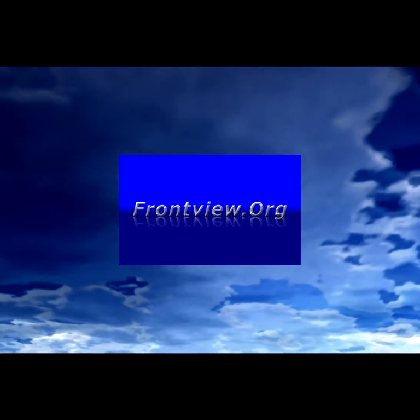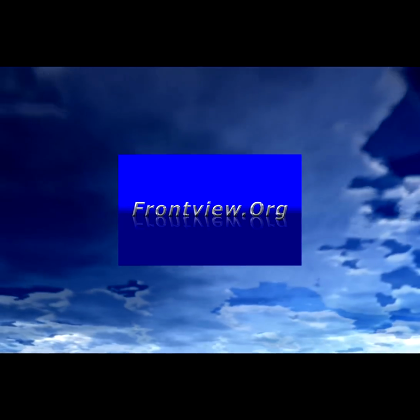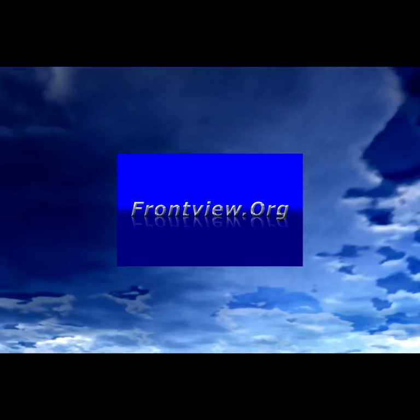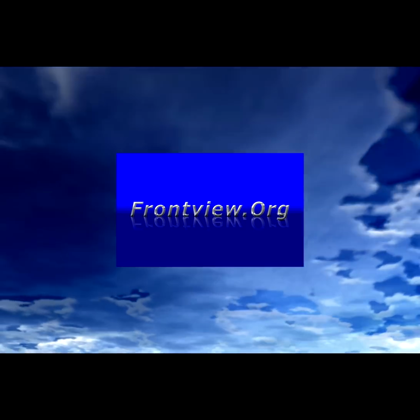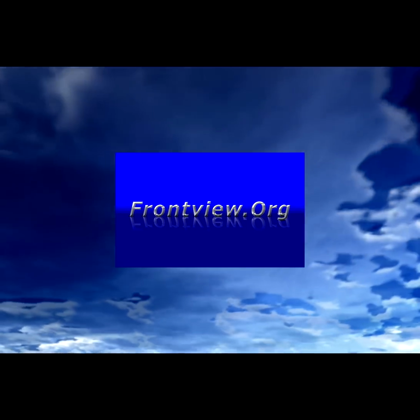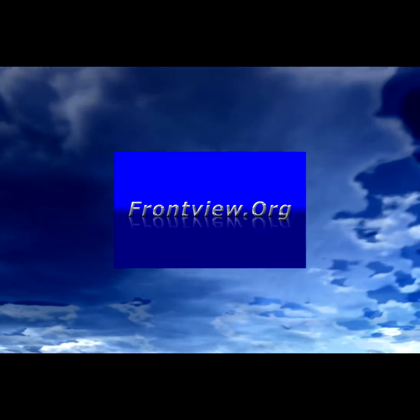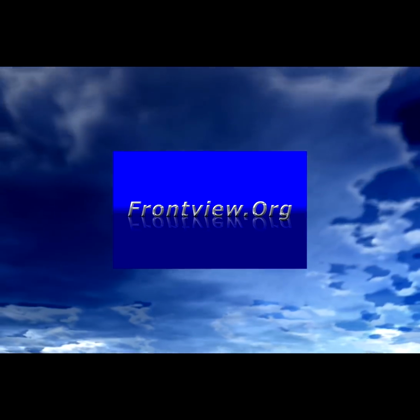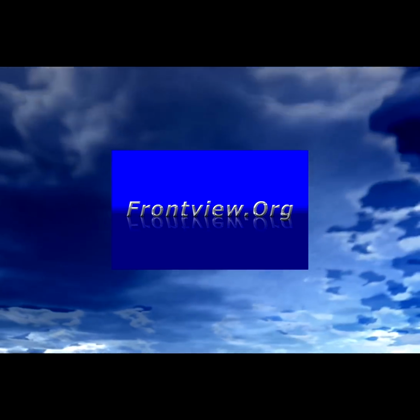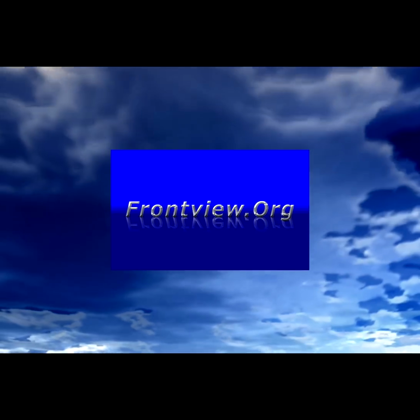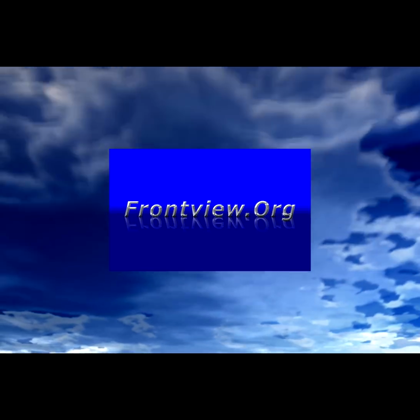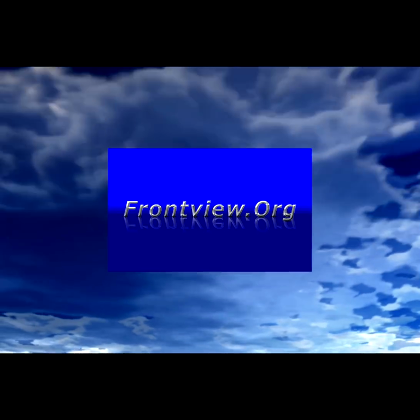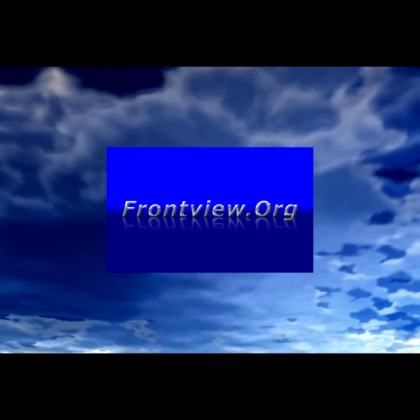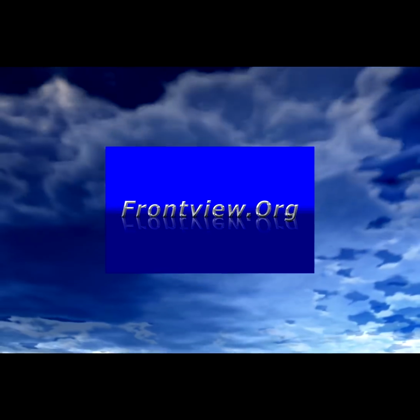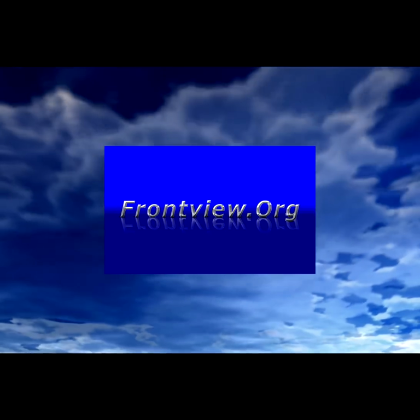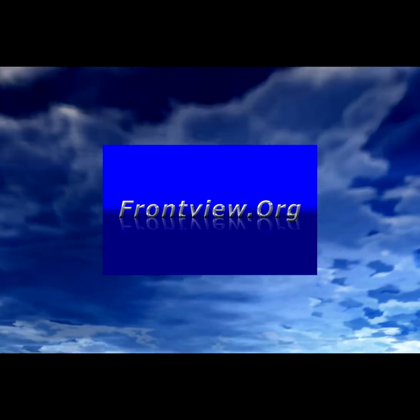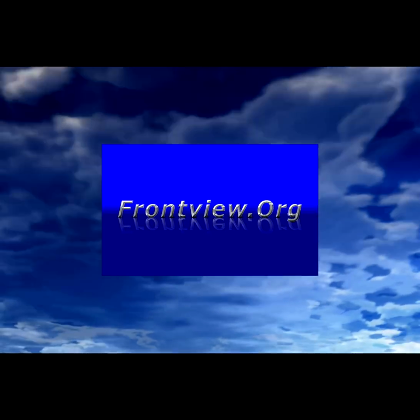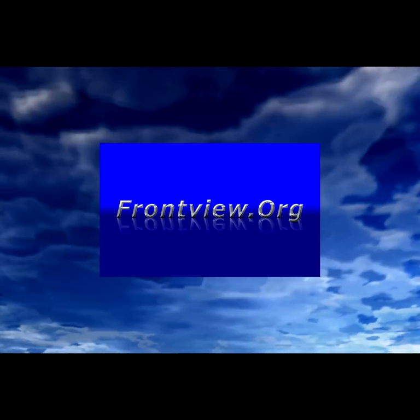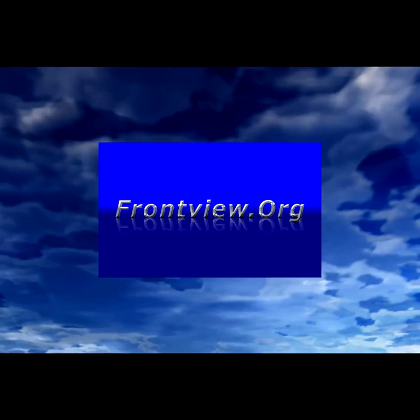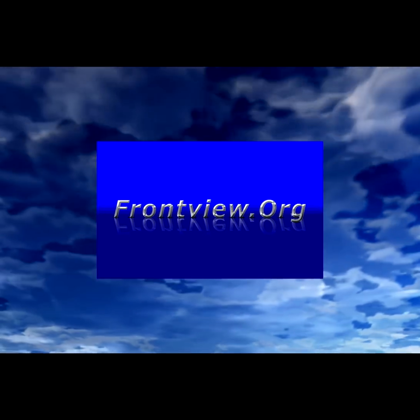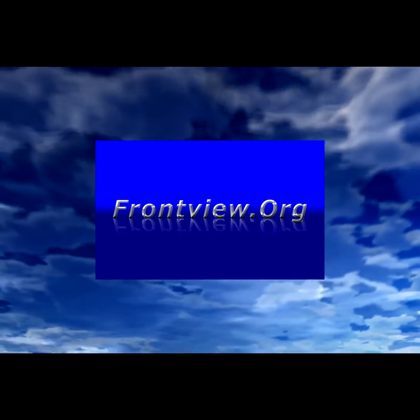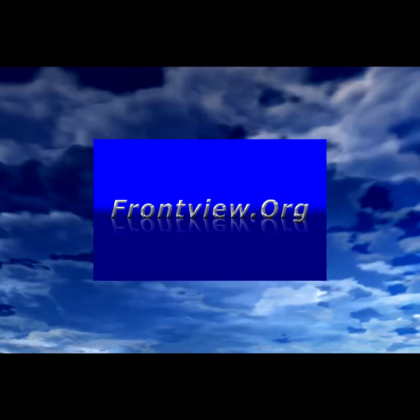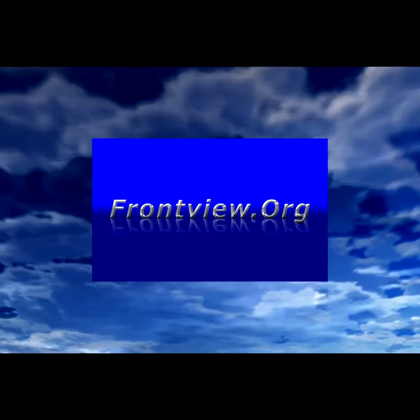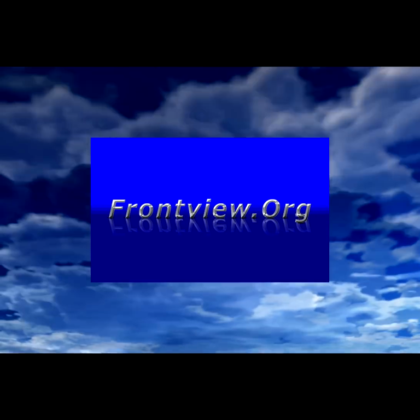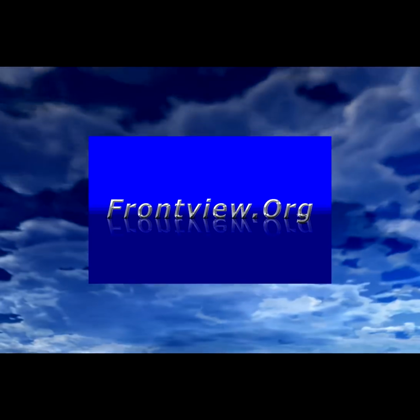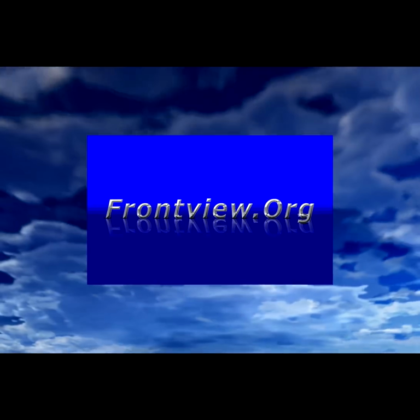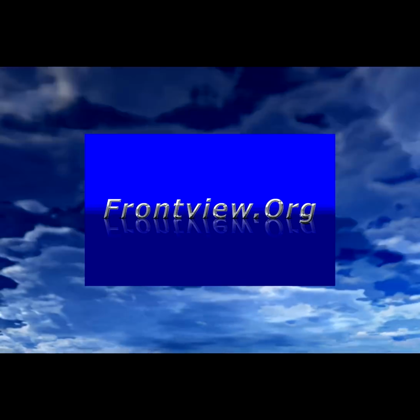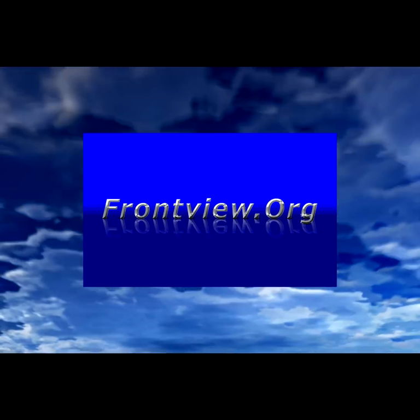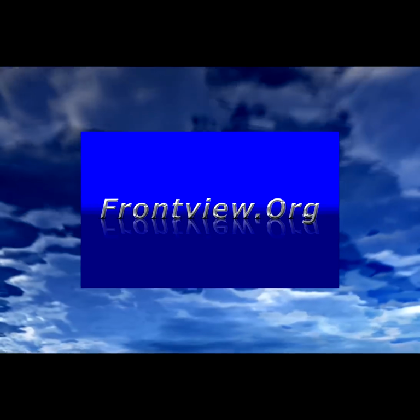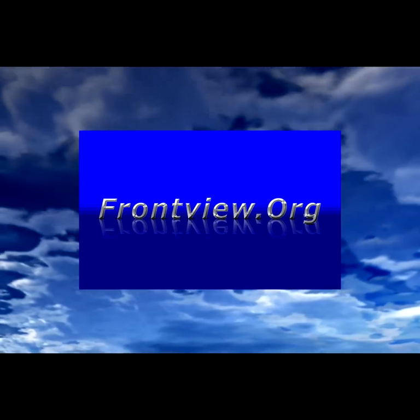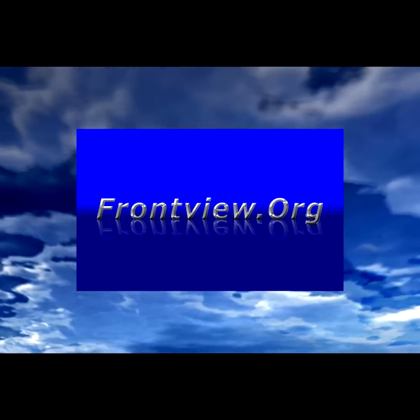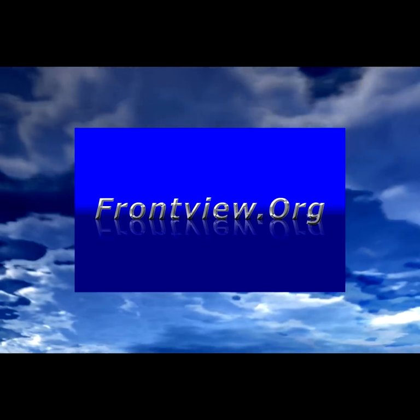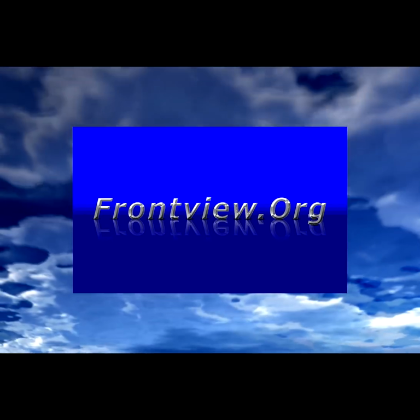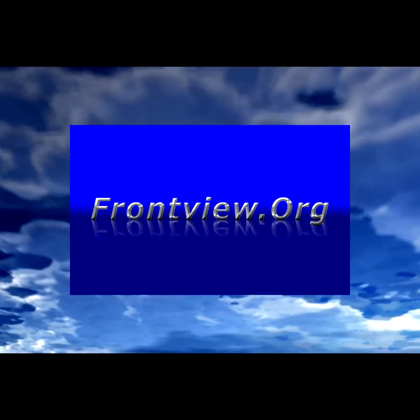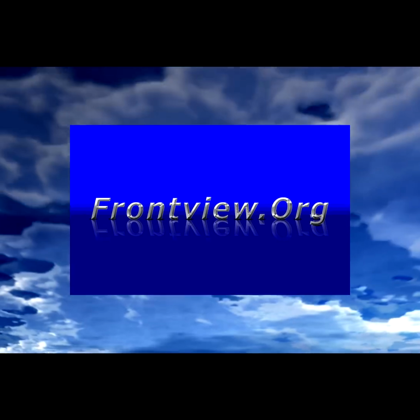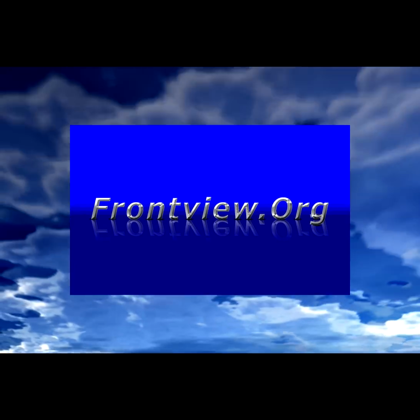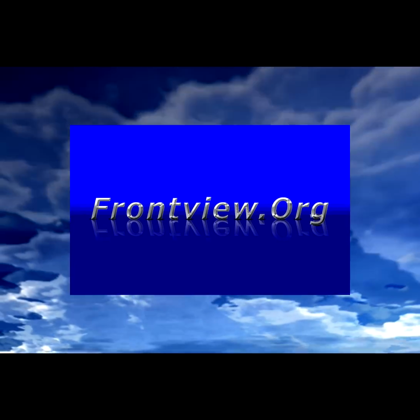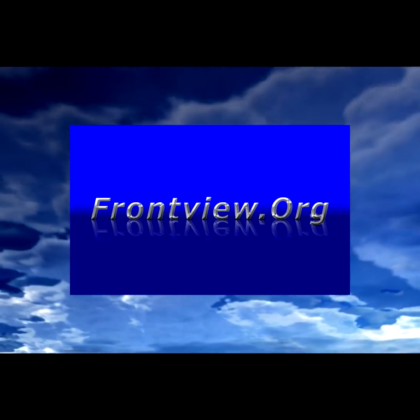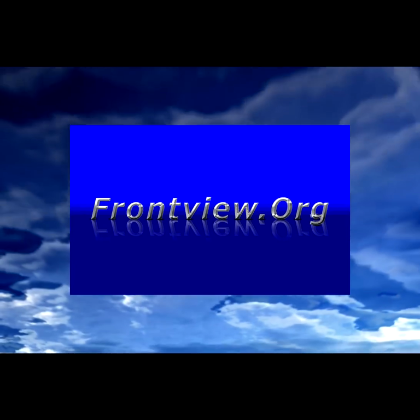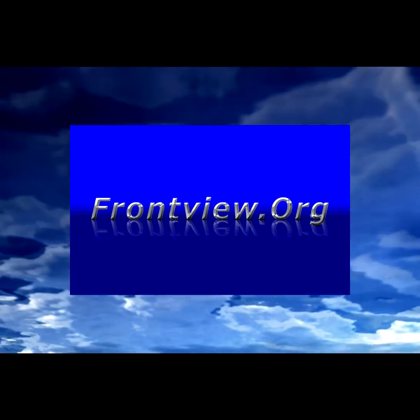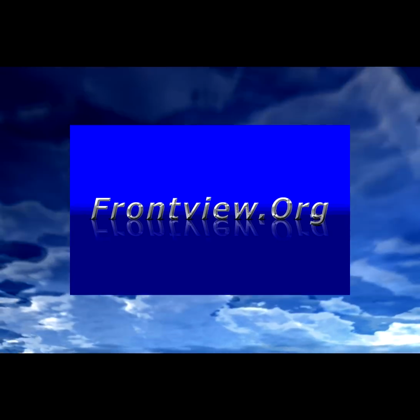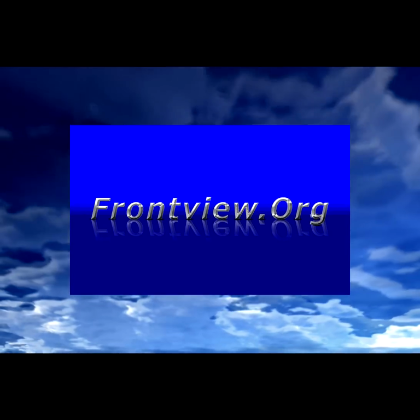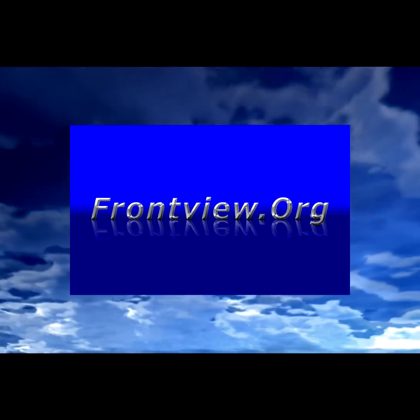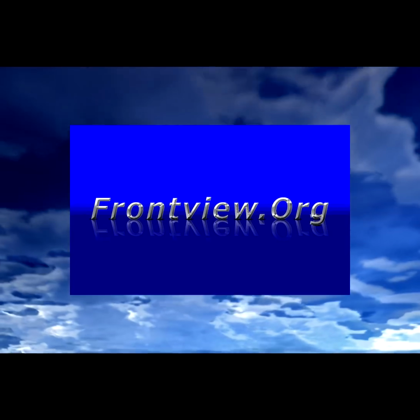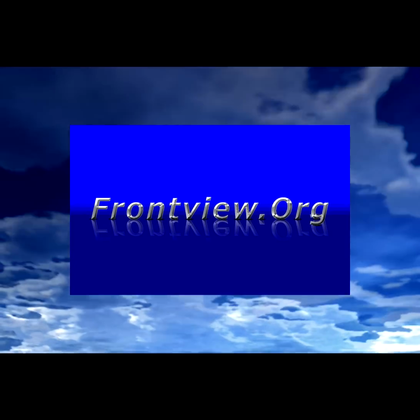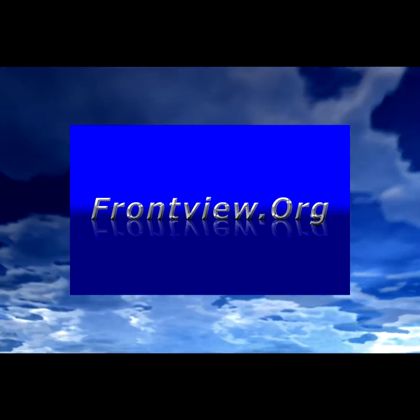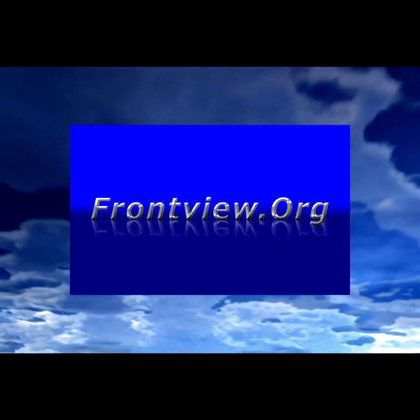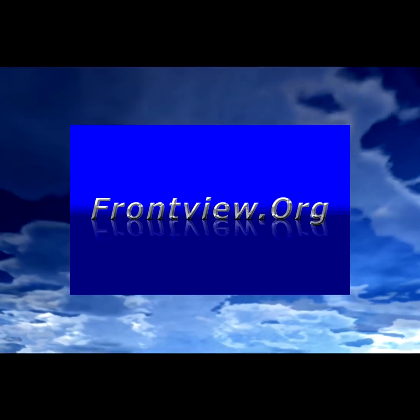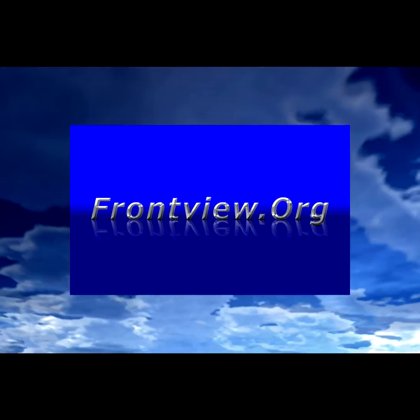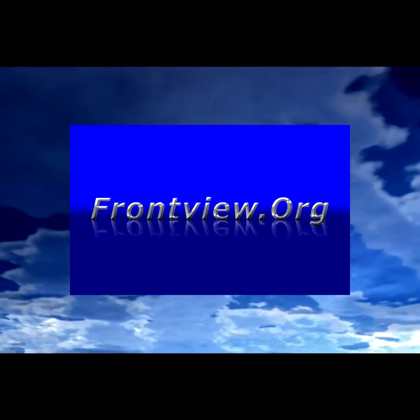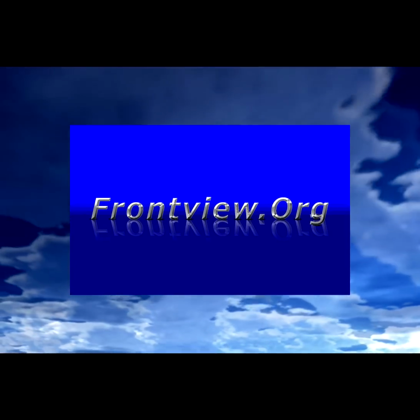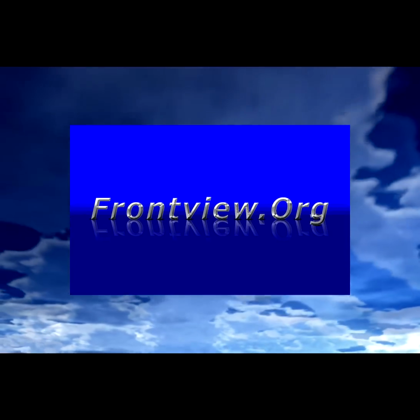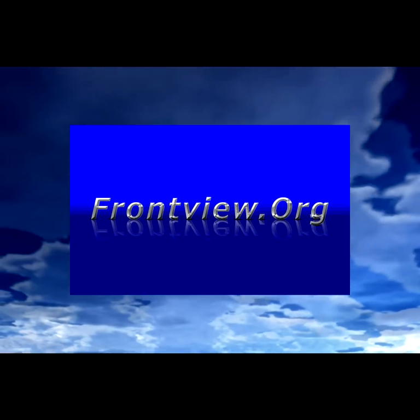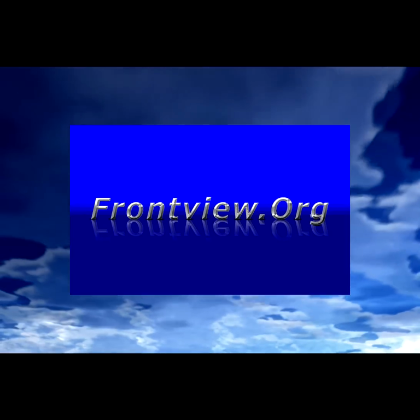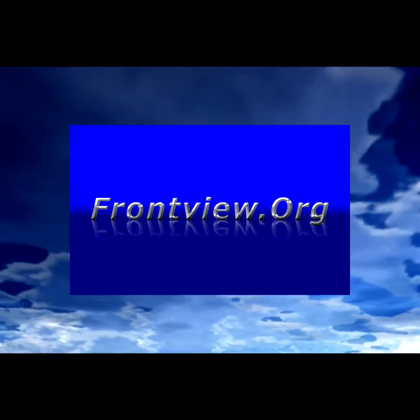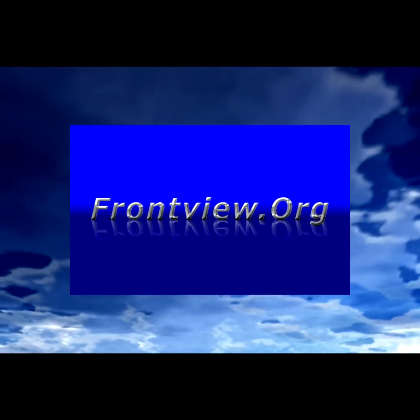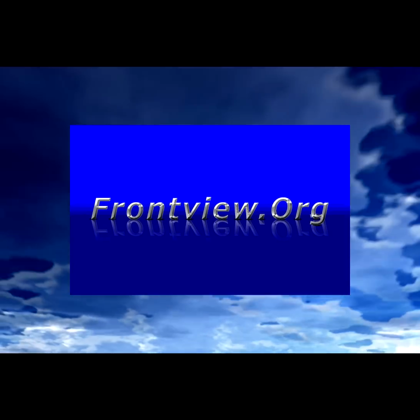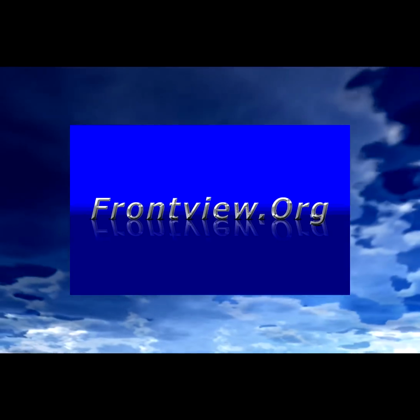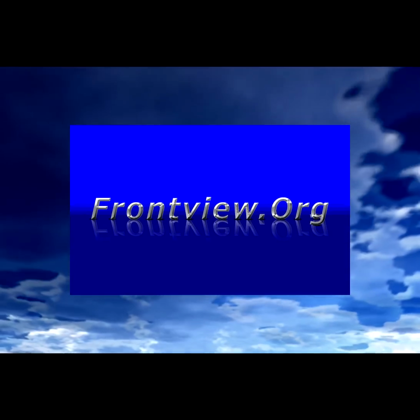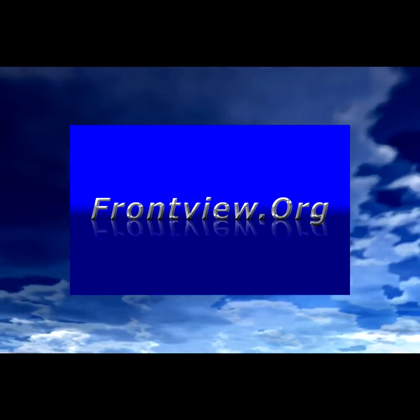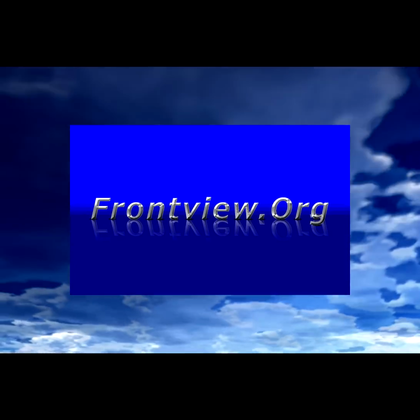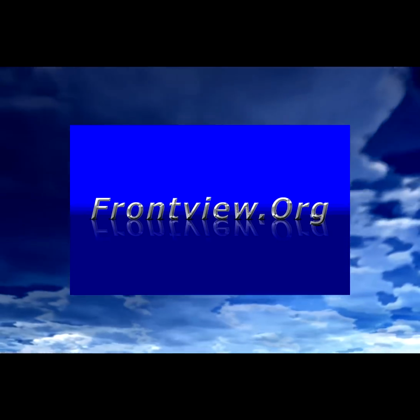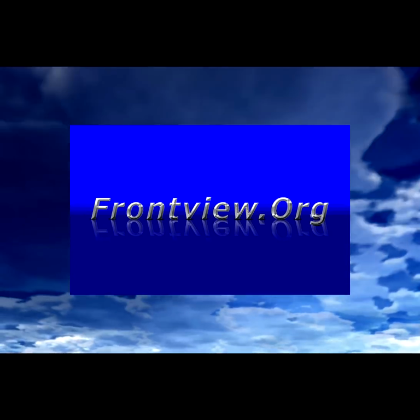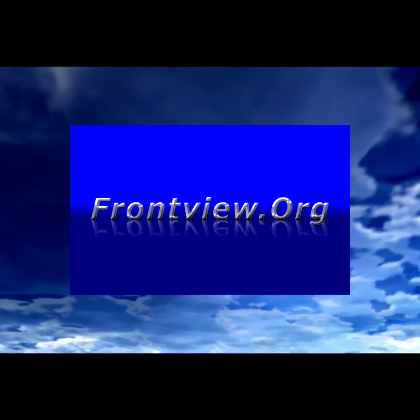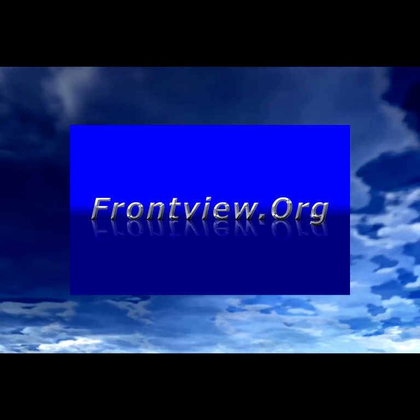If you like what you see and want to see more videos like this, please subscribe or follow us at frontview.org.